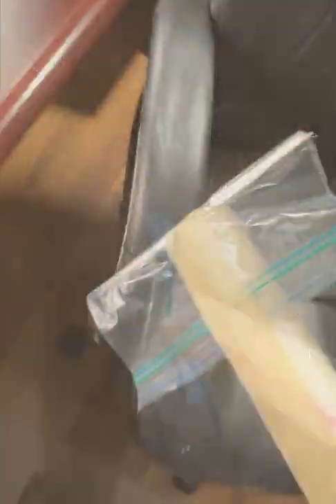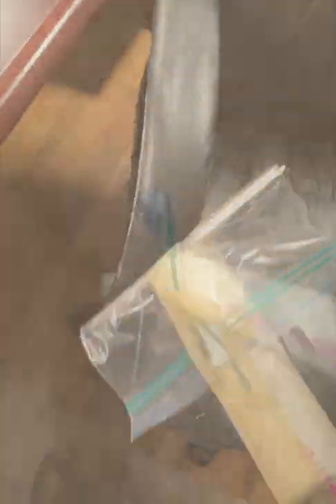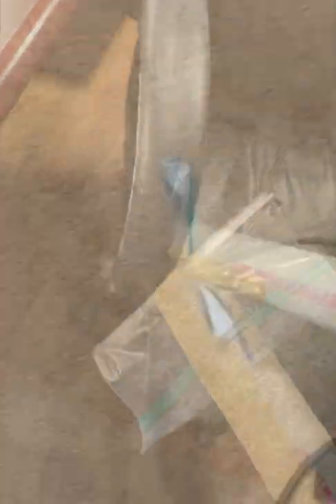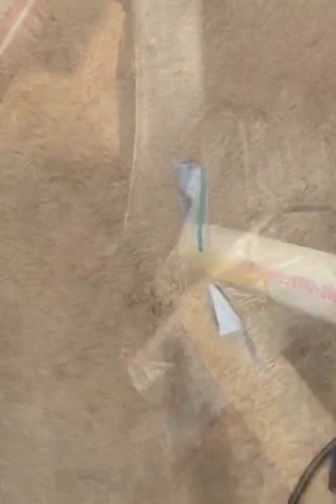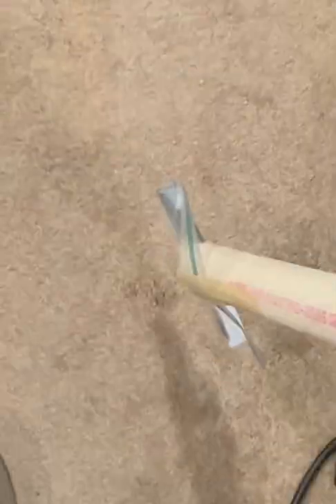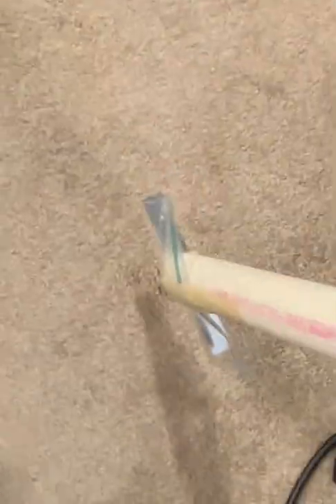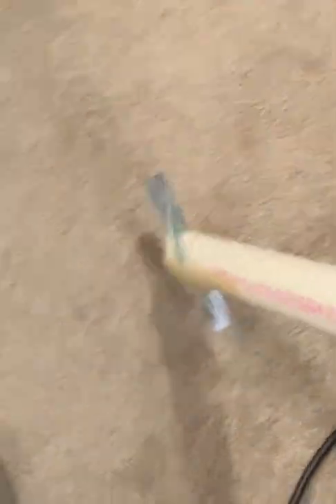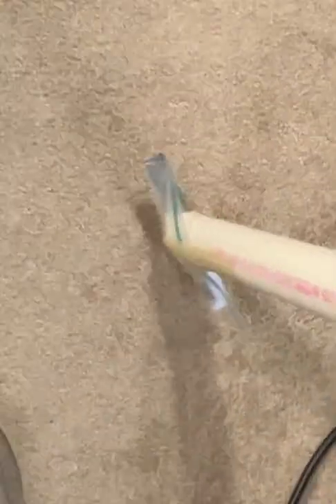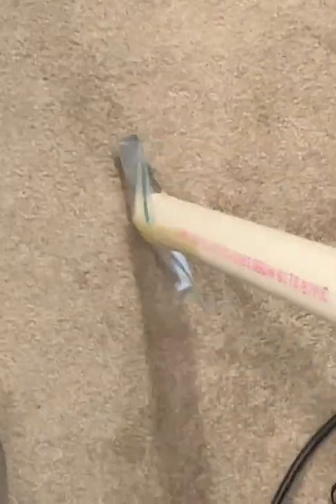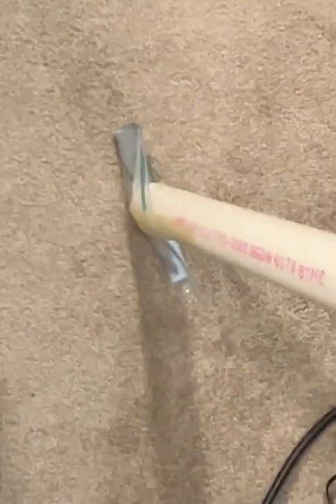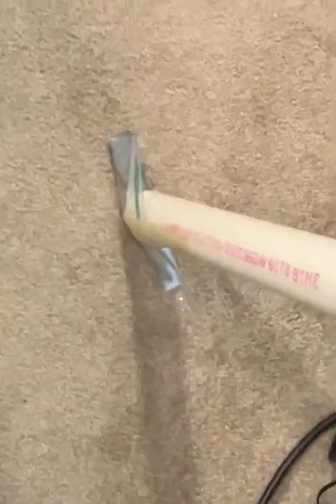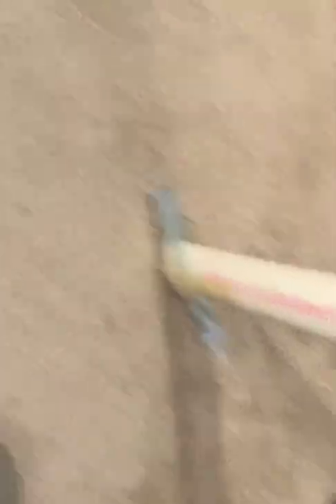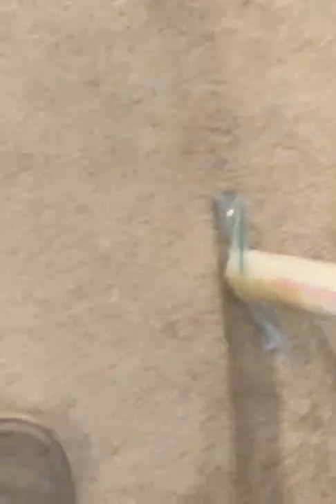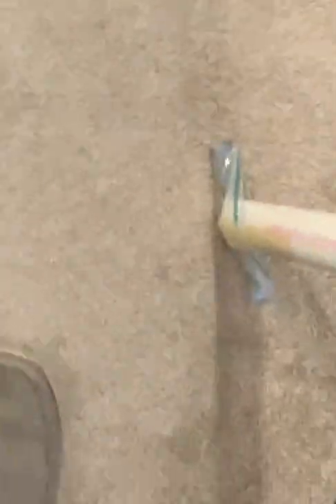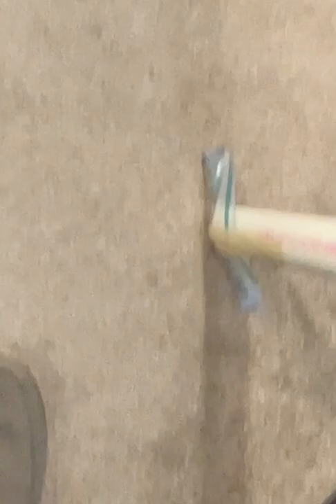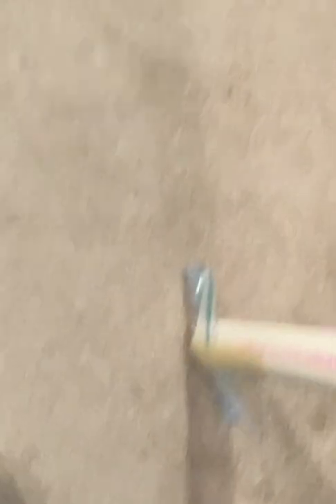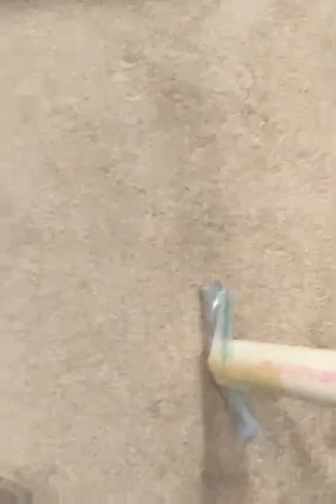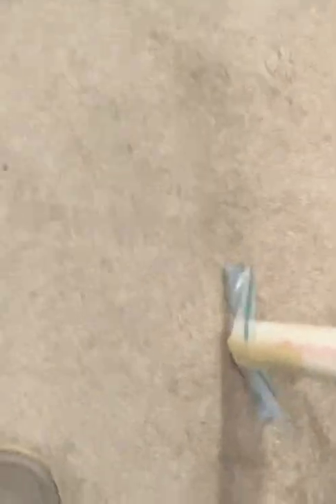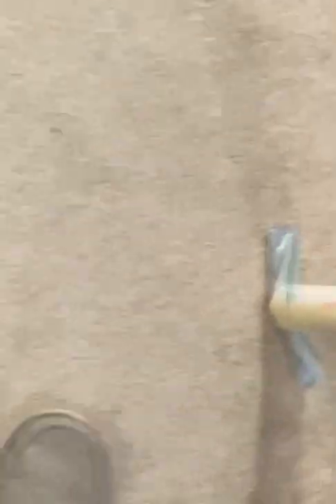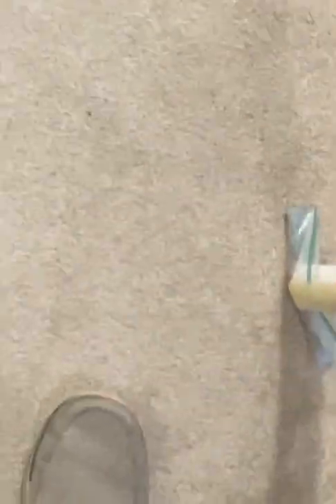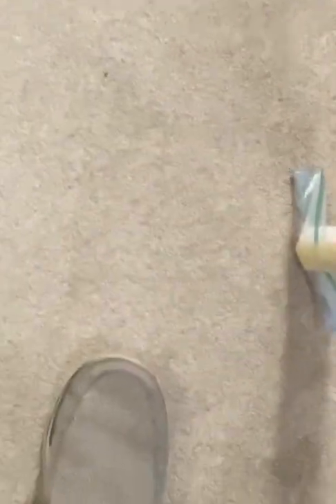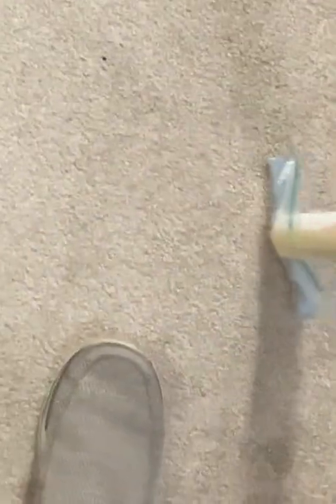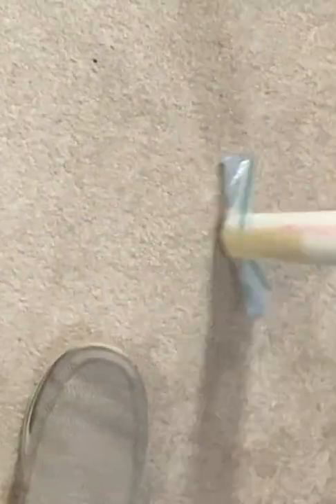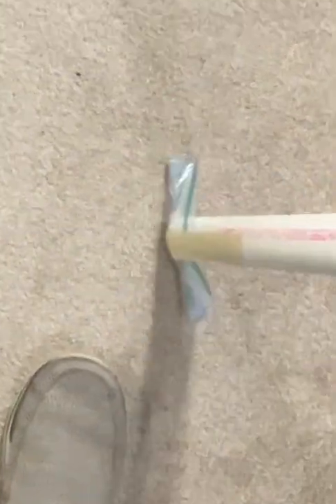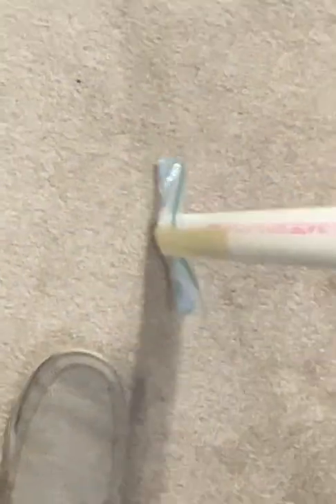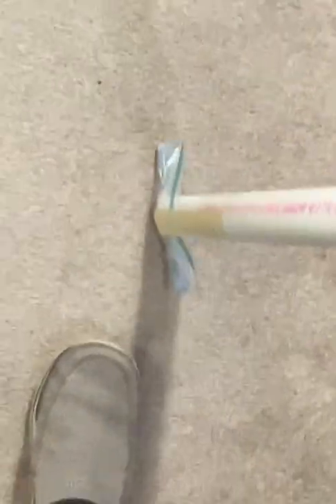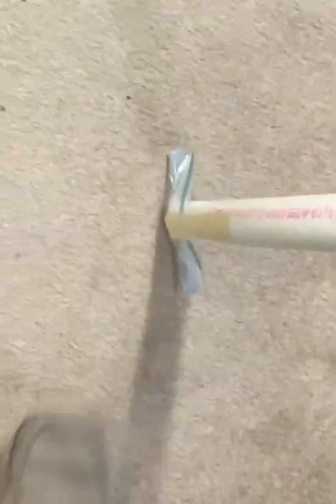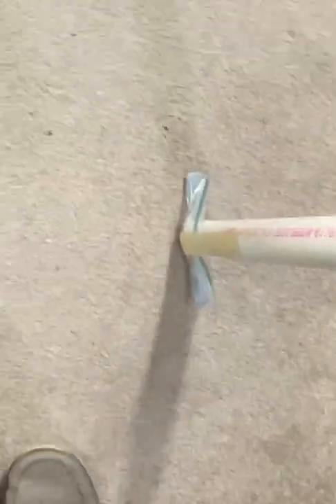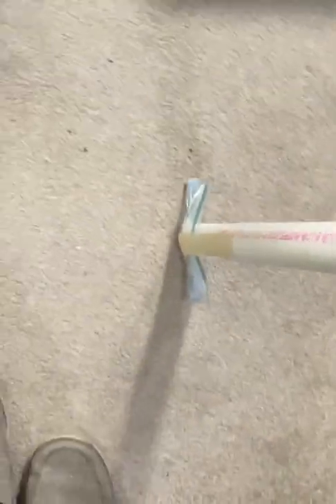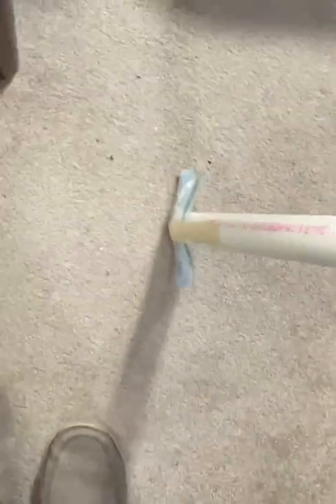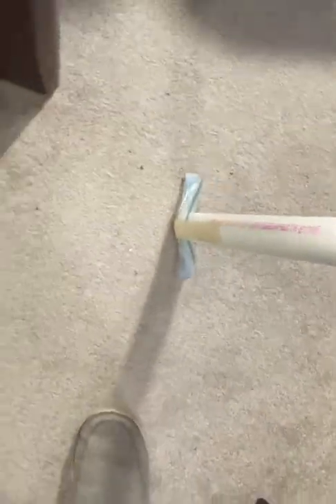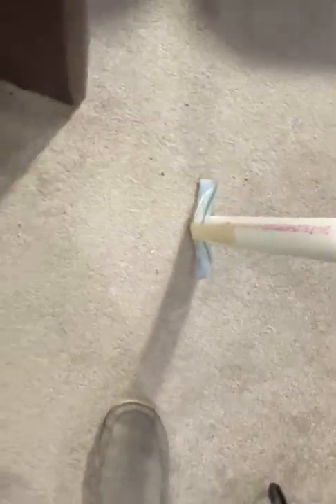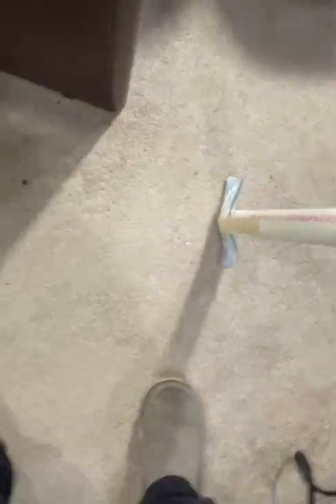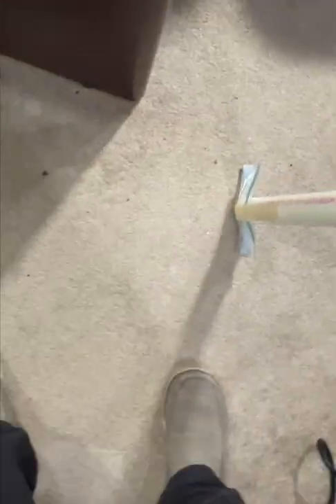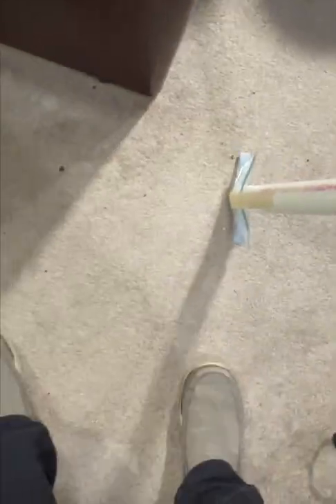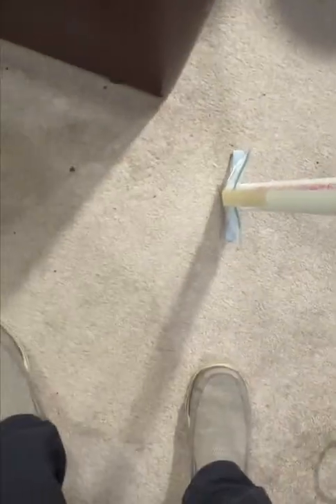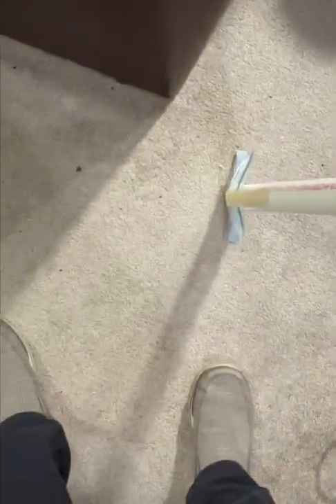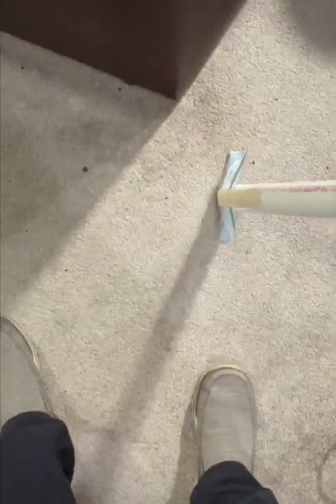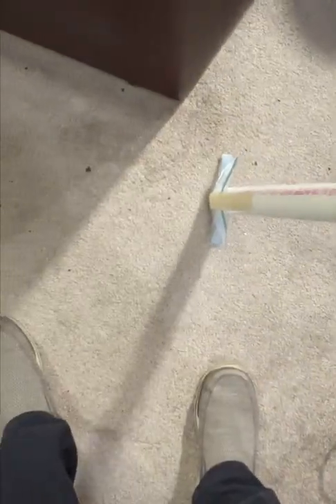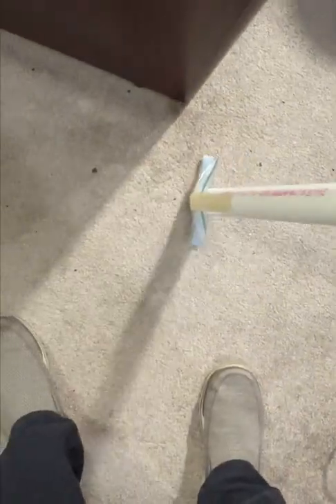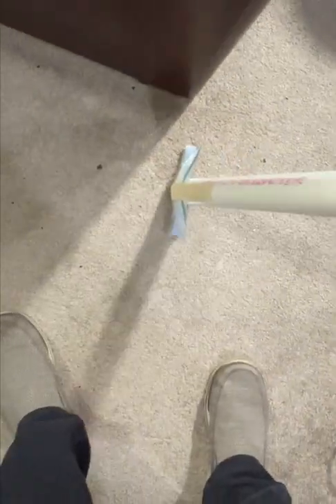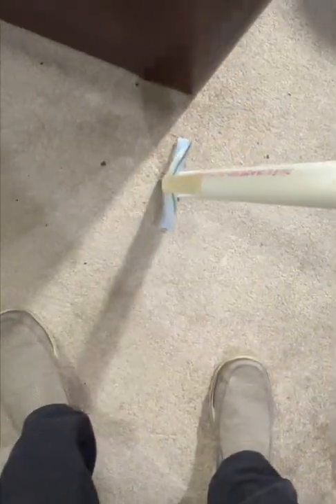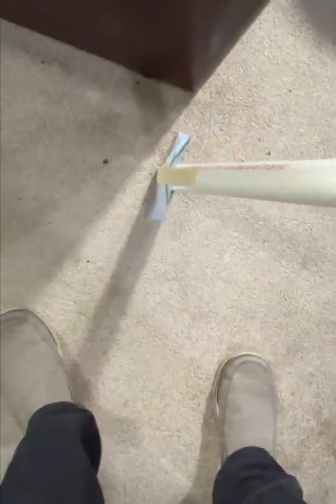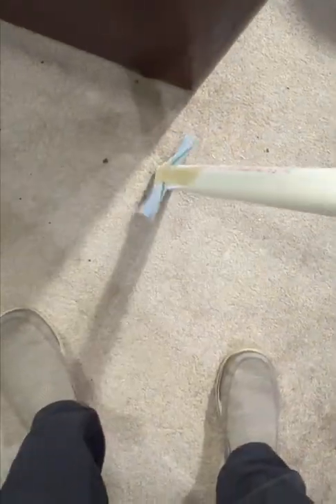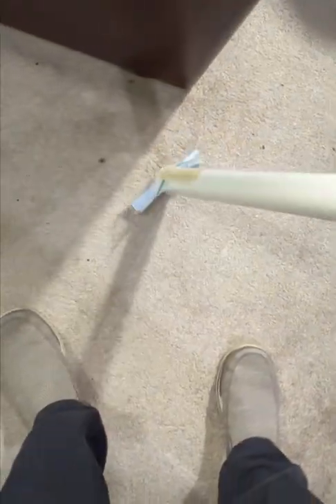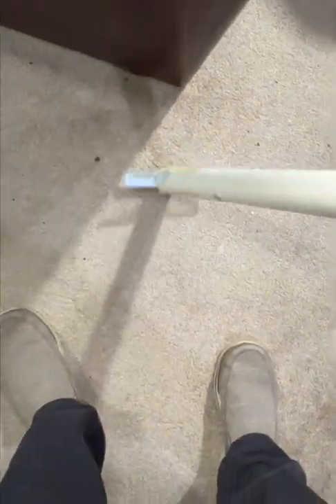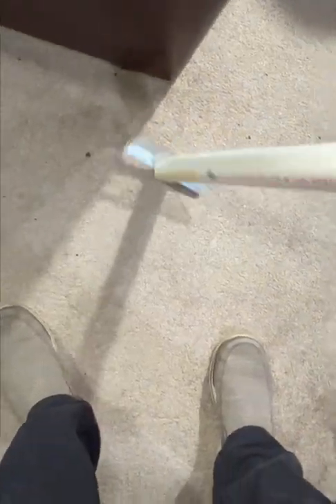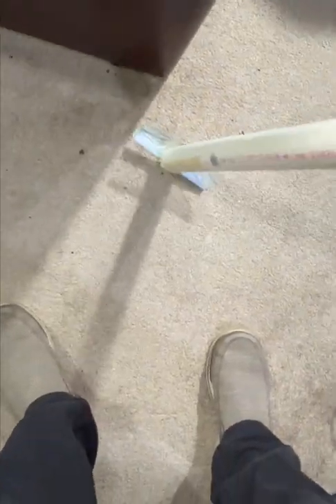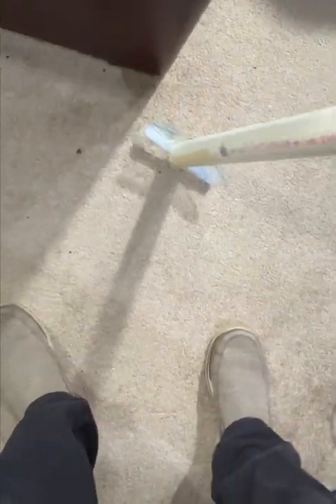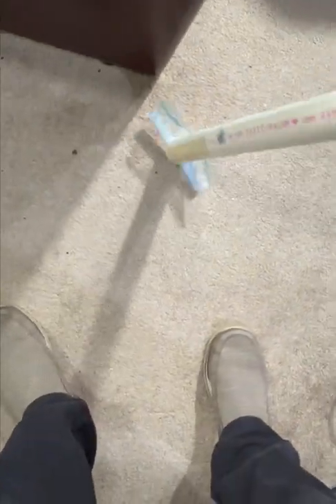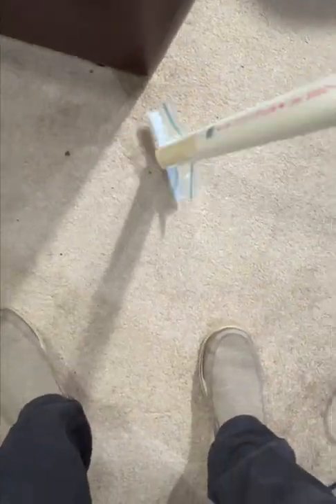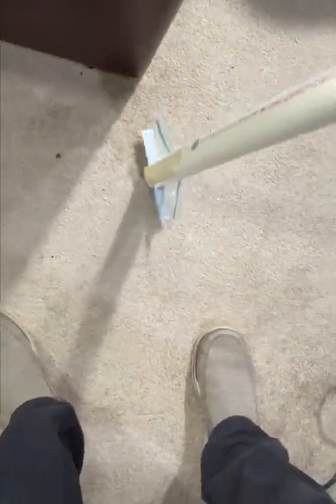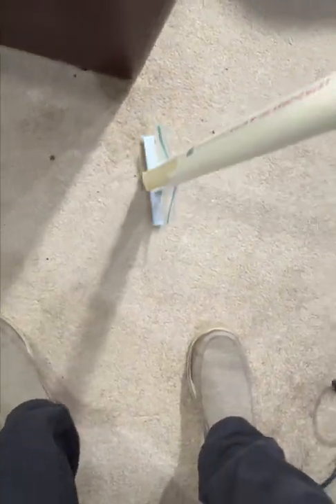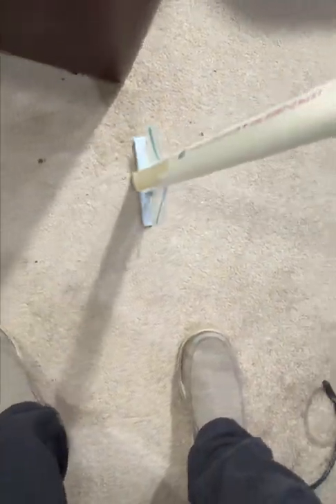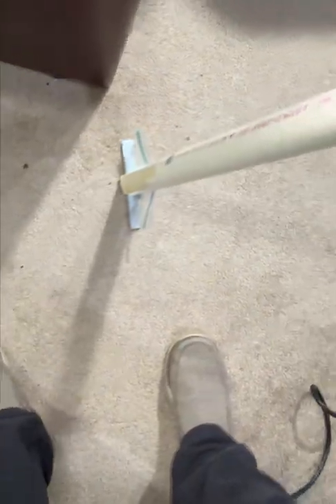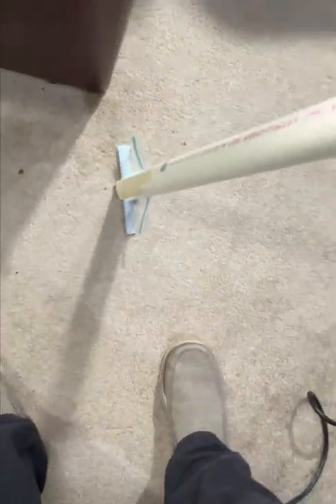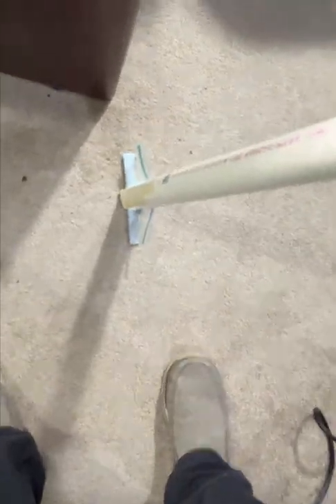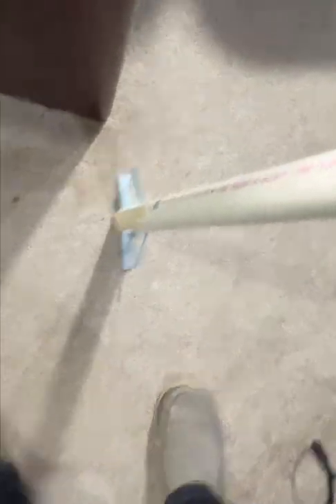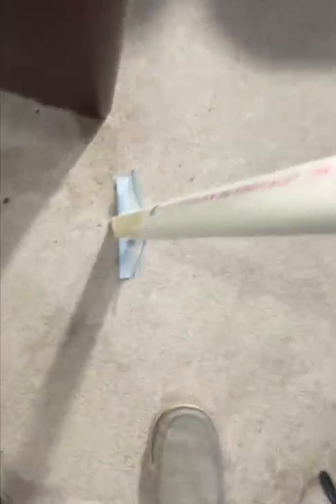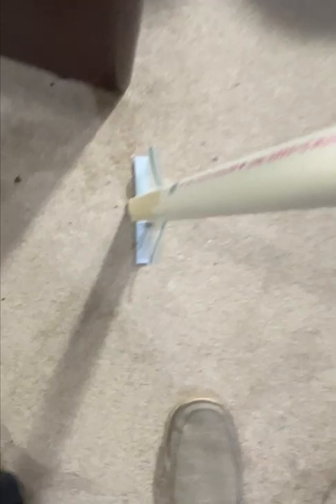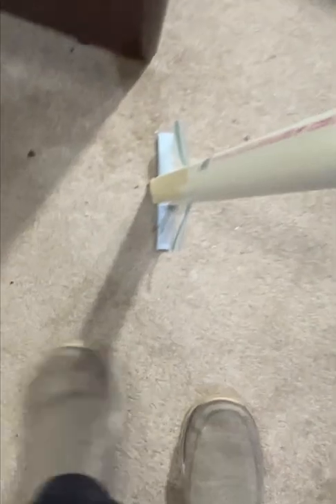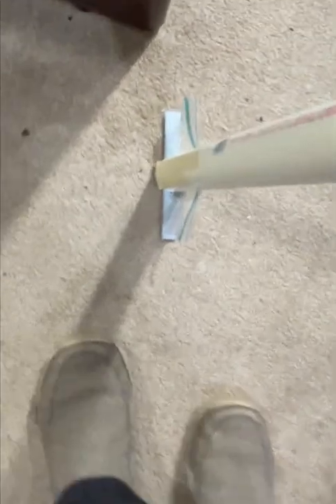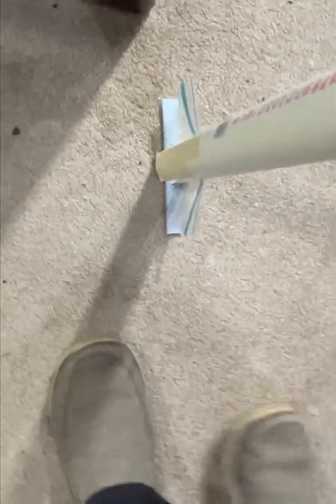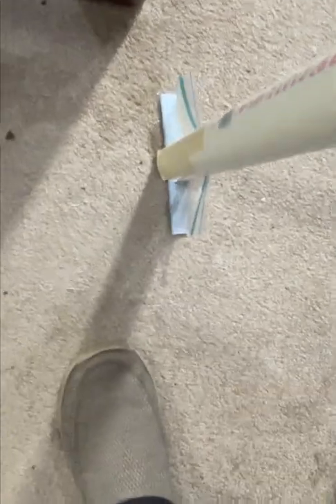We're just going to start trolling the carpet where we think we lost the screw. Let's see if we can find it.